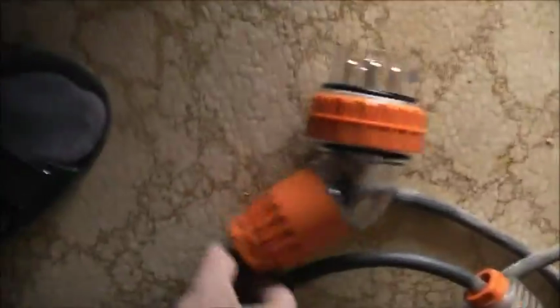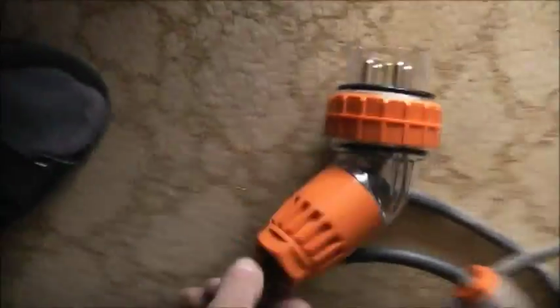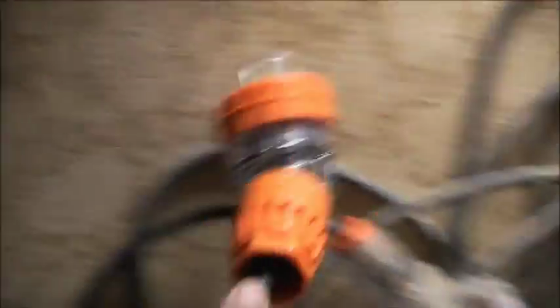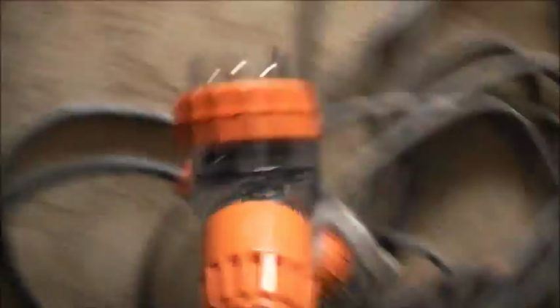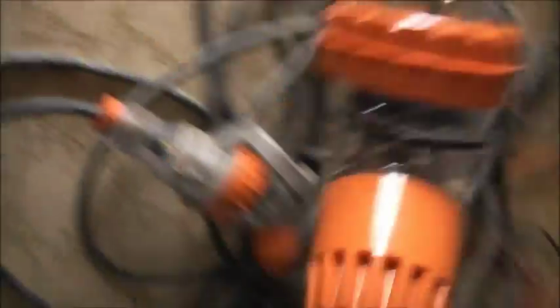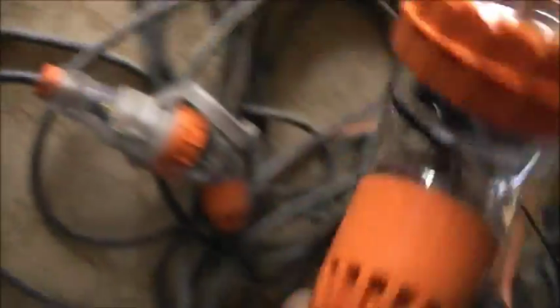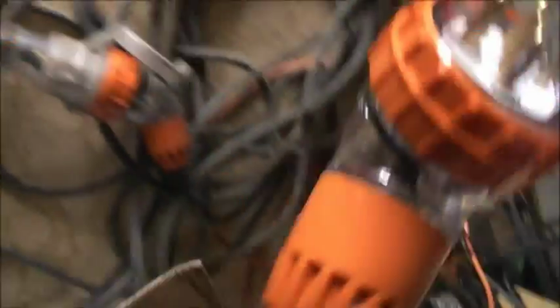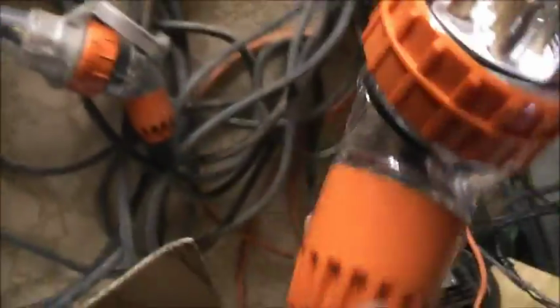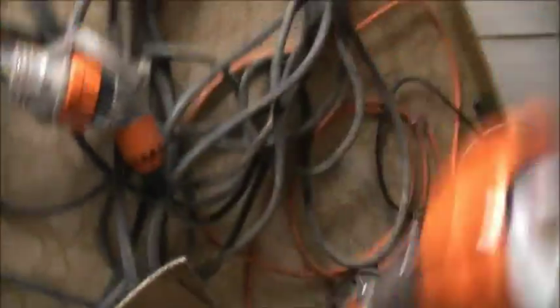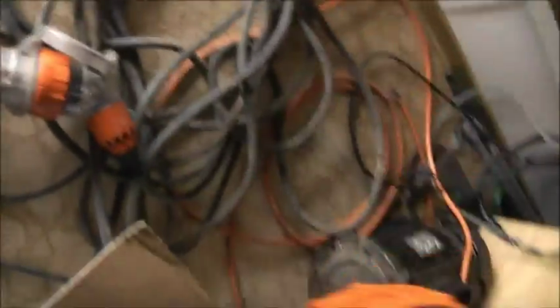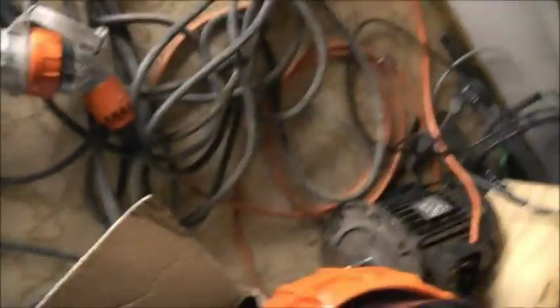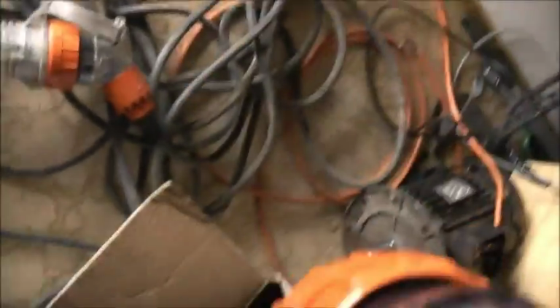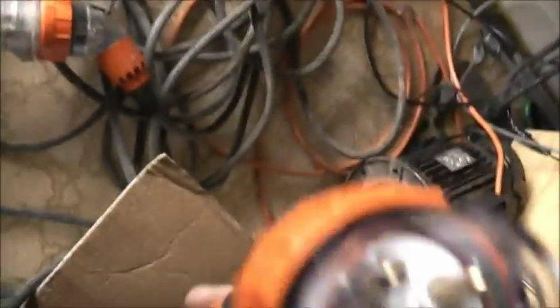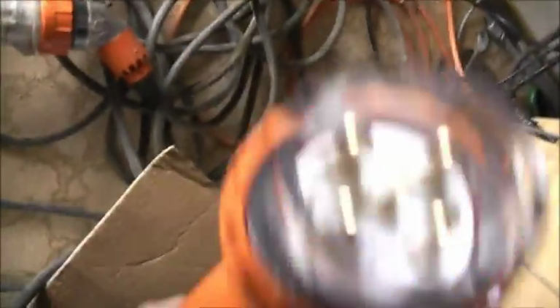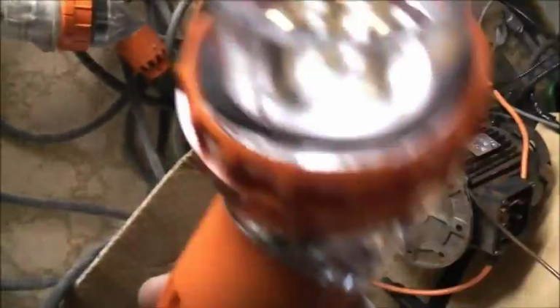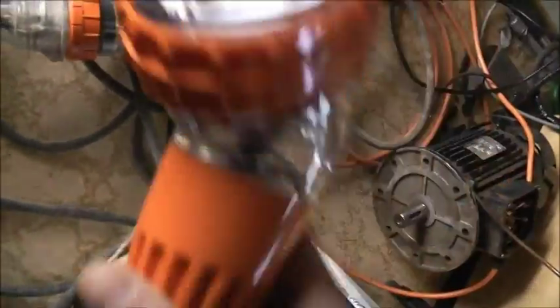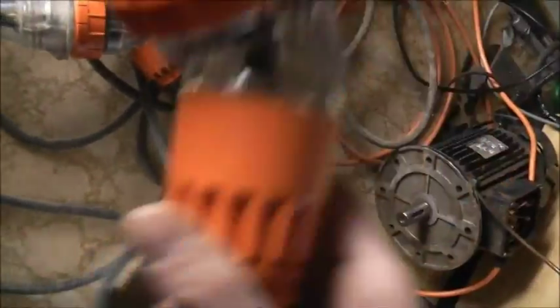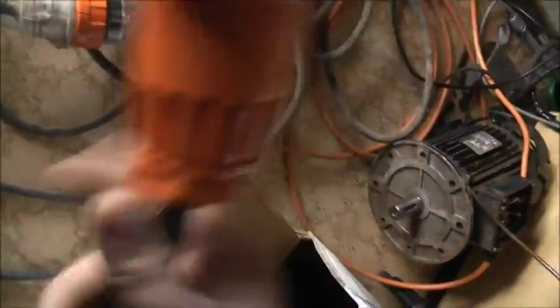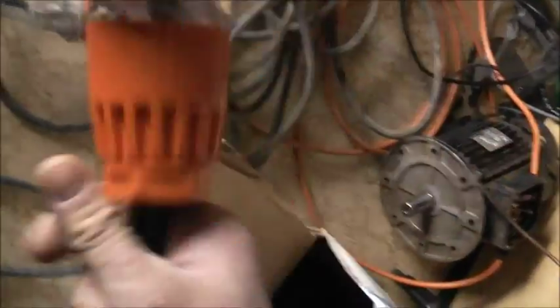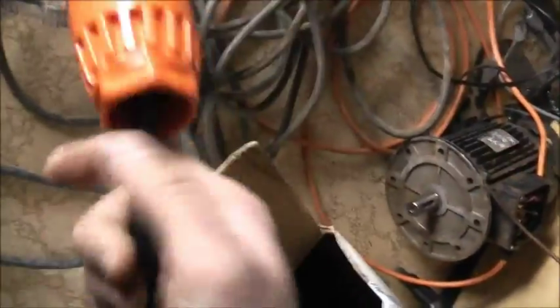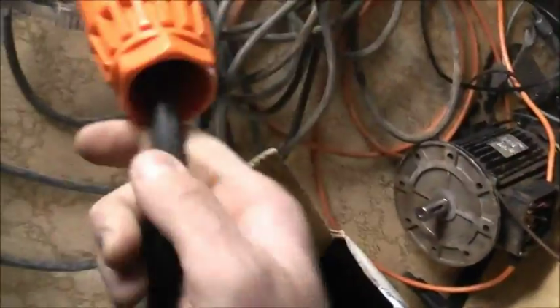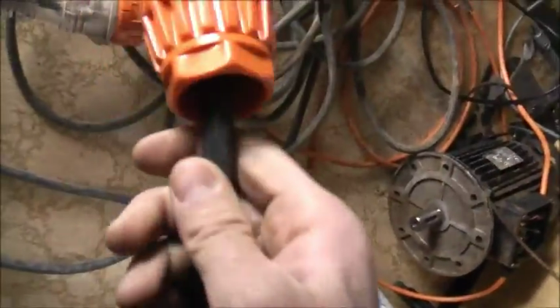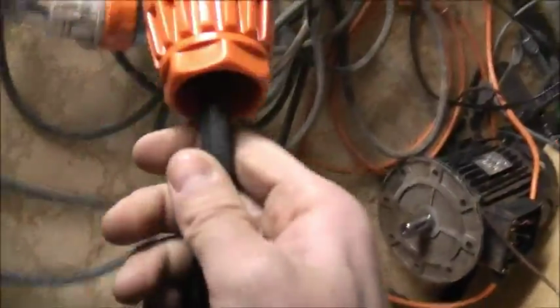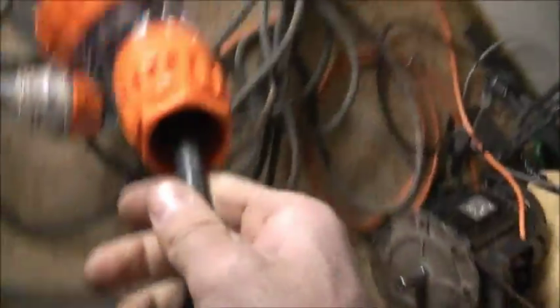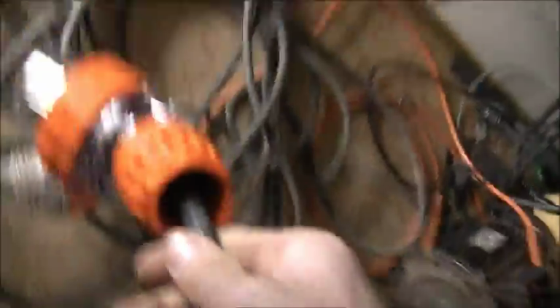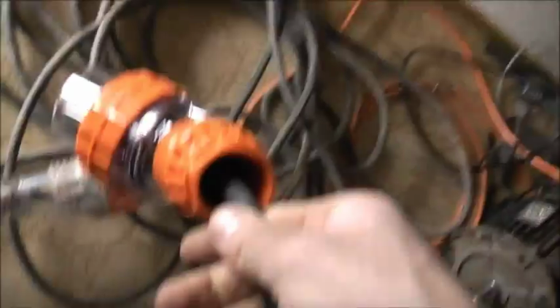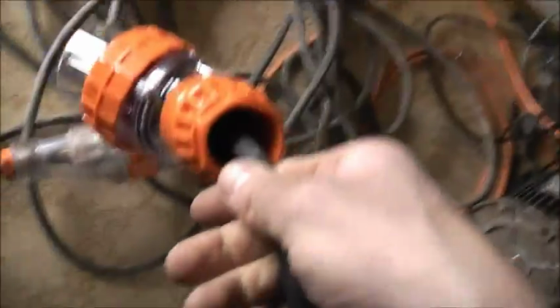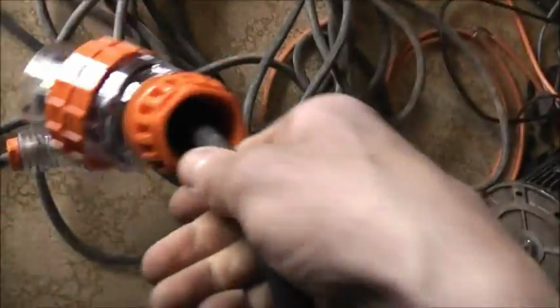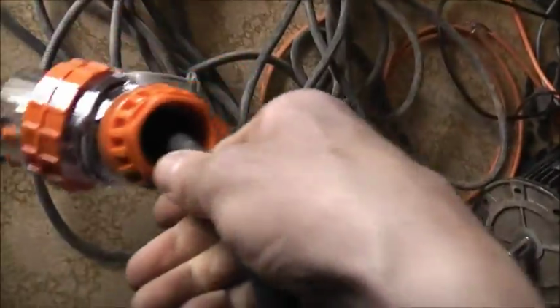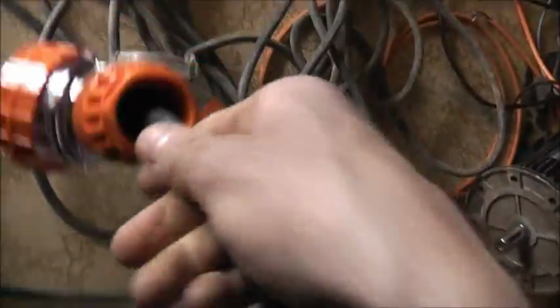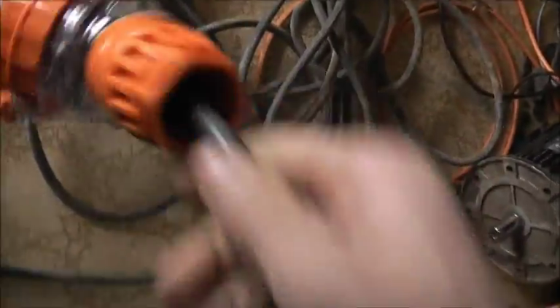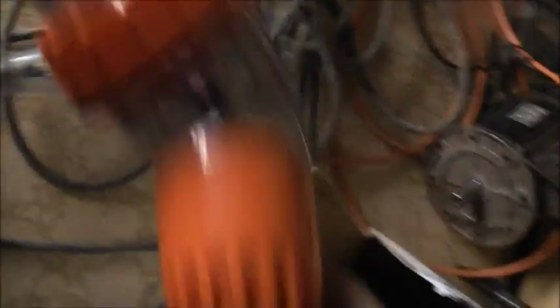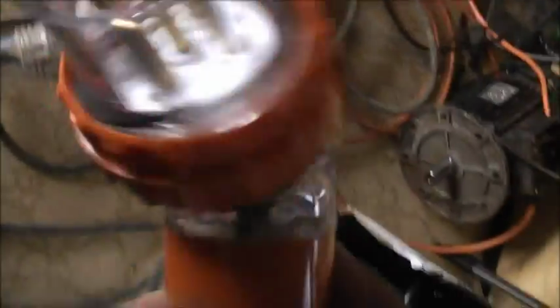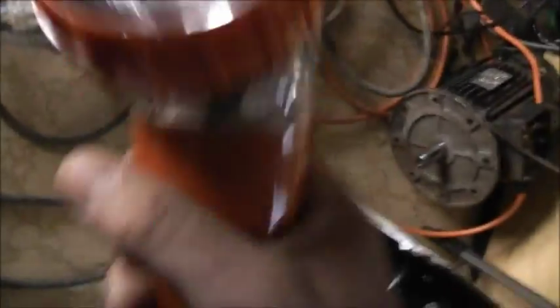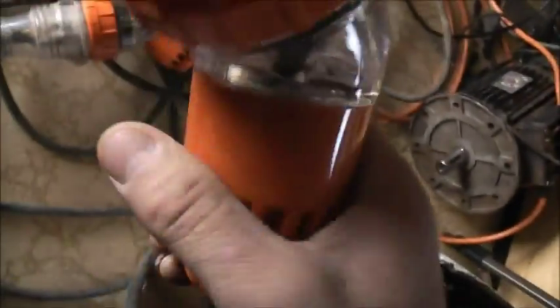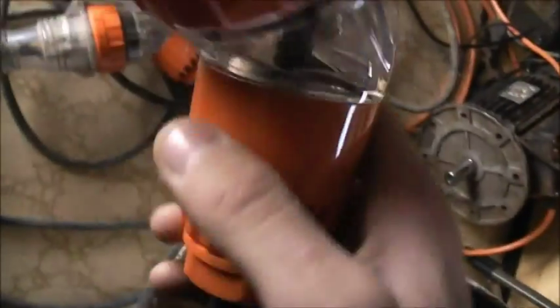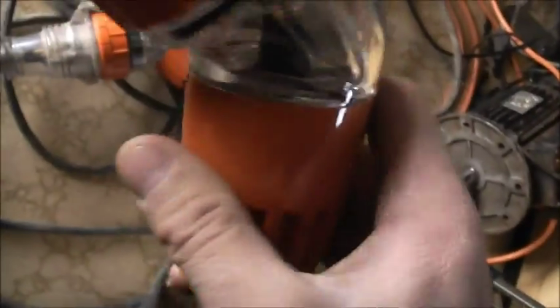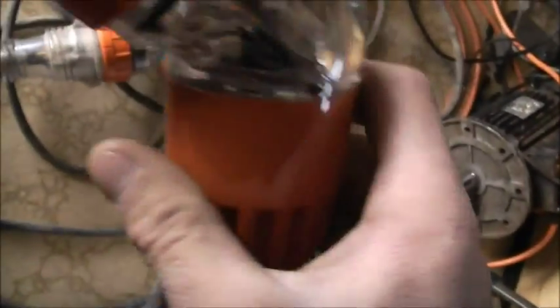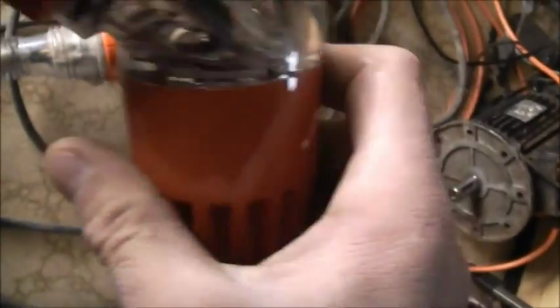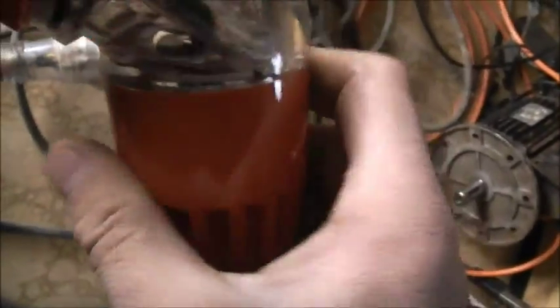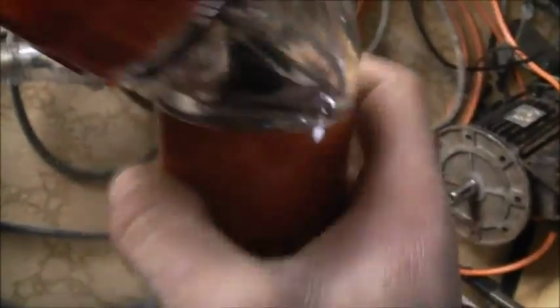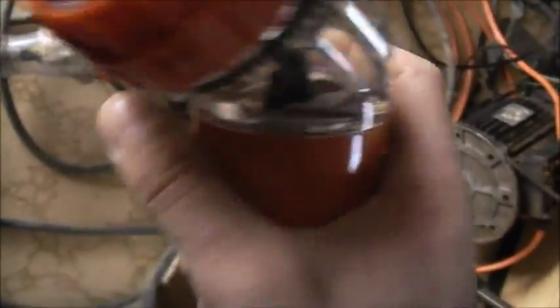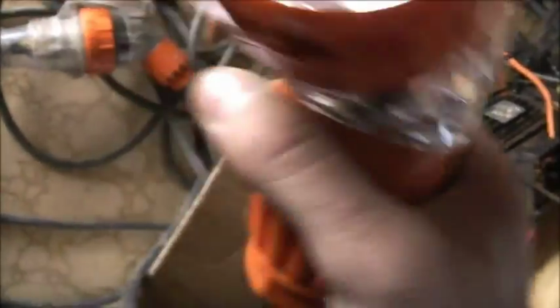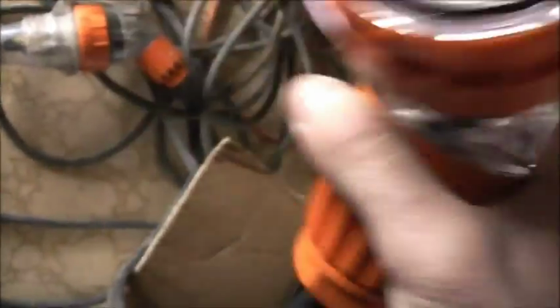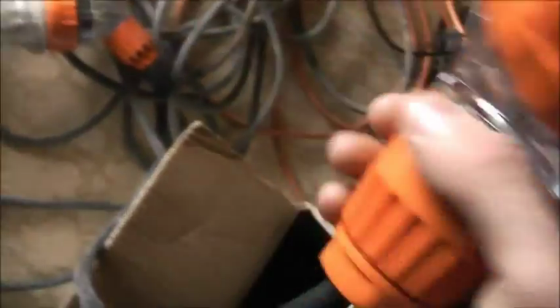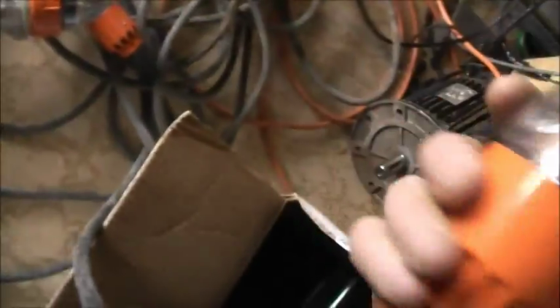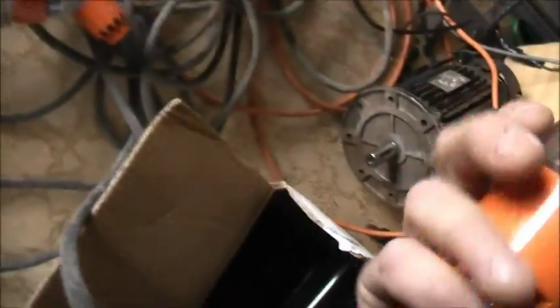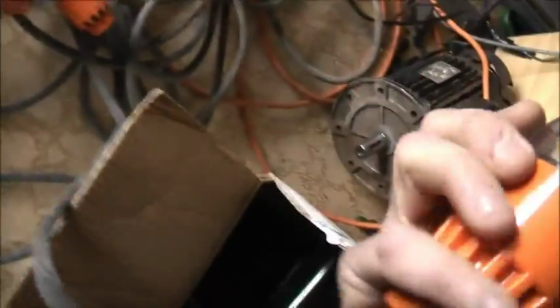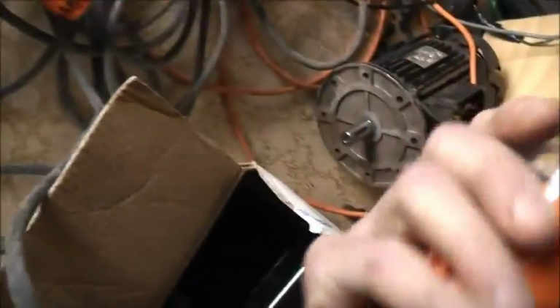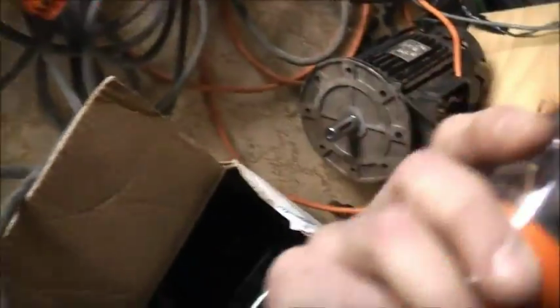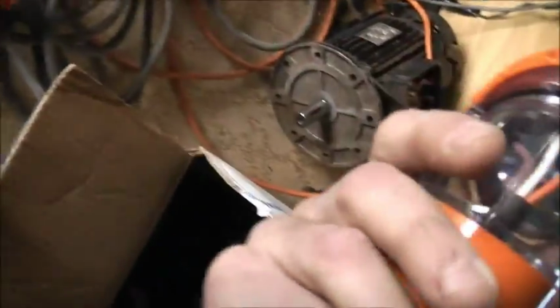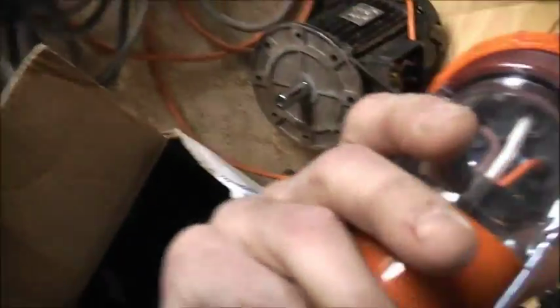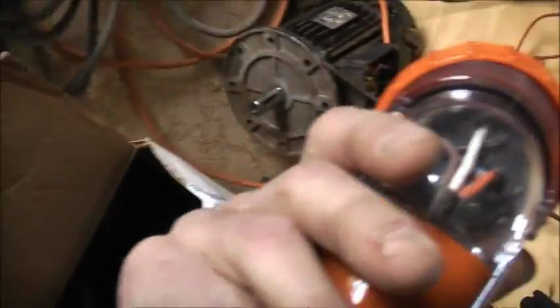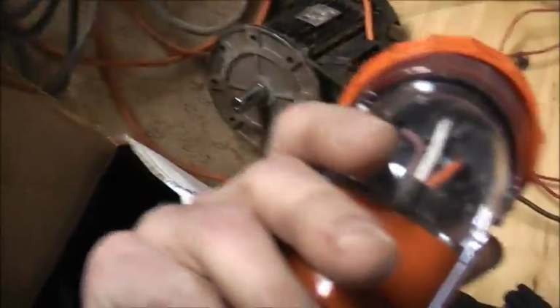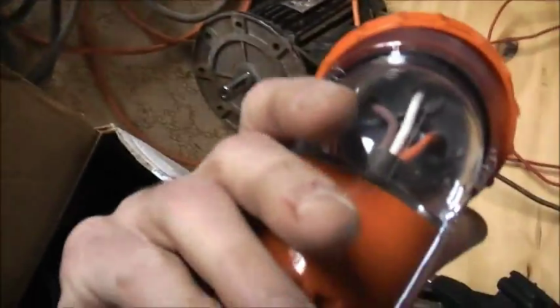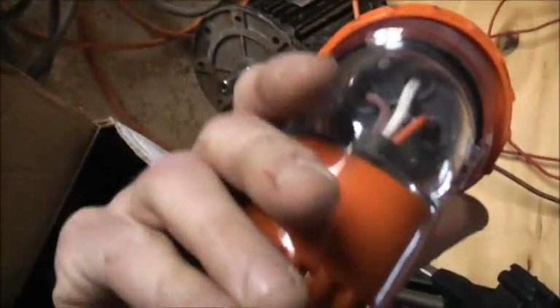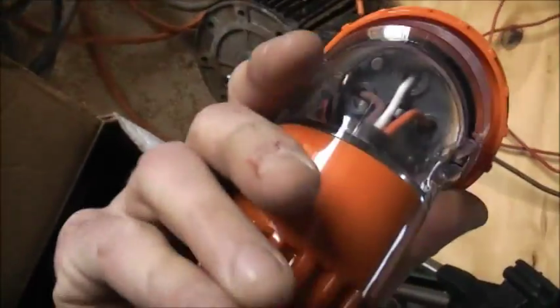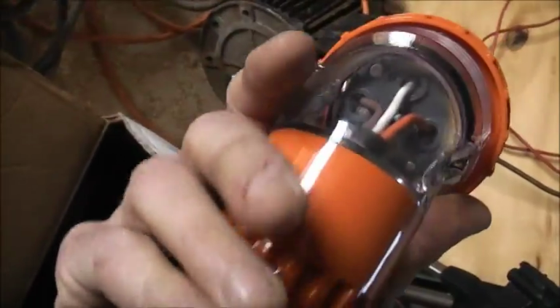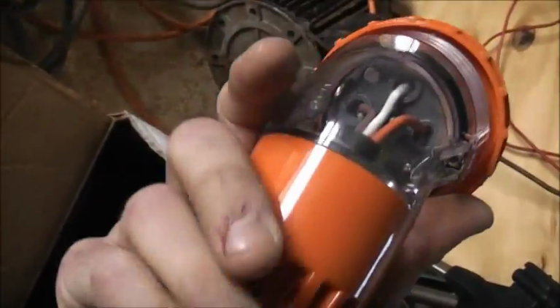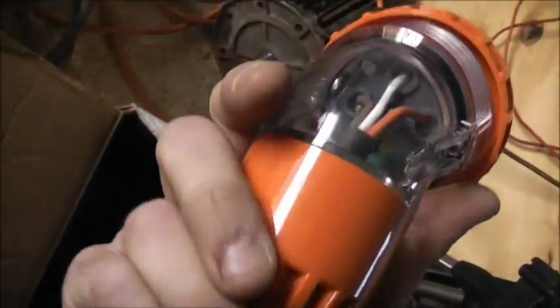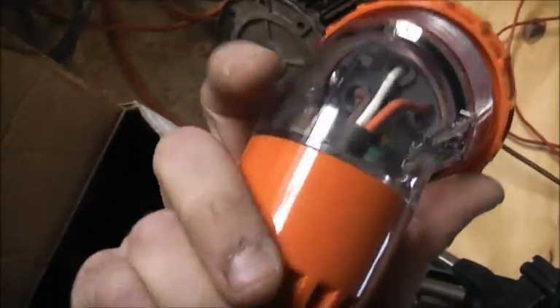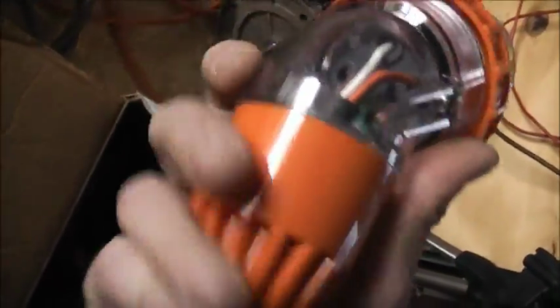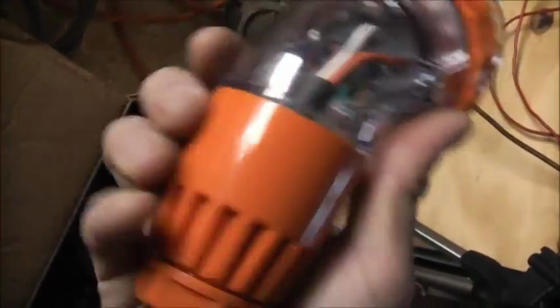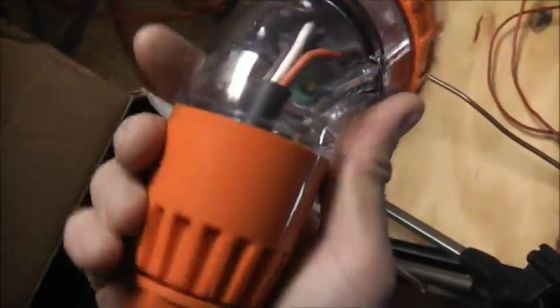The socket and the plug are on — works perfectly, look at that. Beautiful.